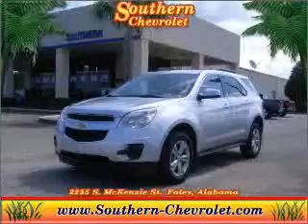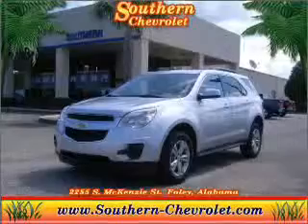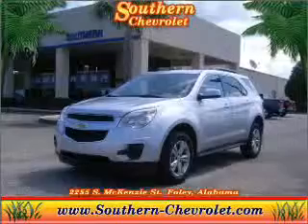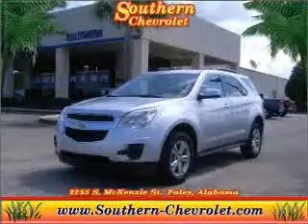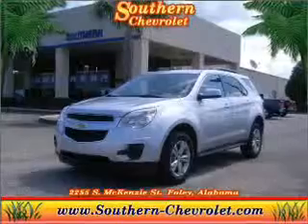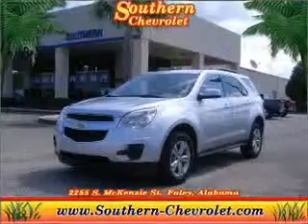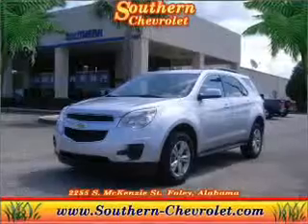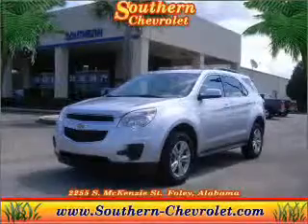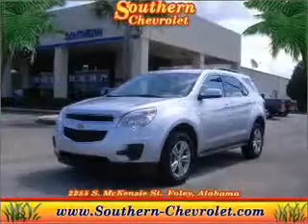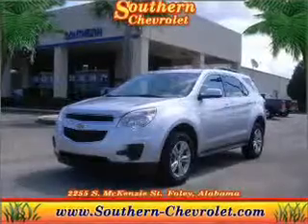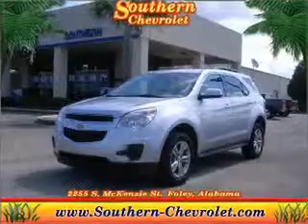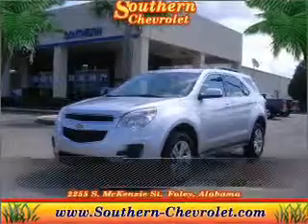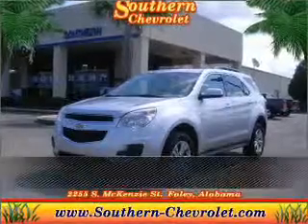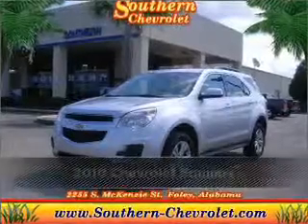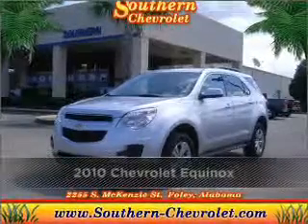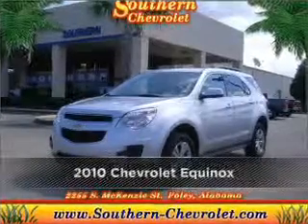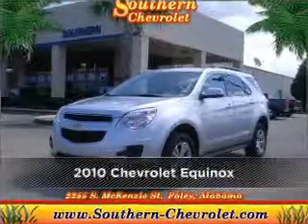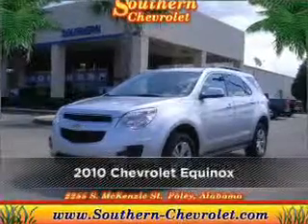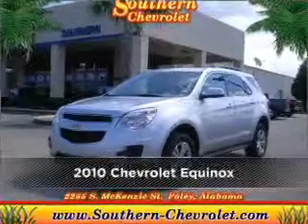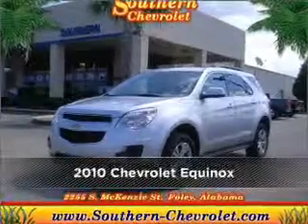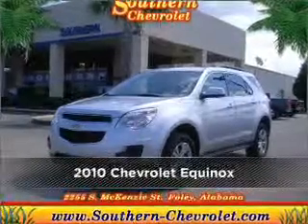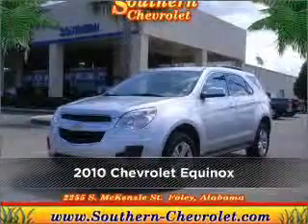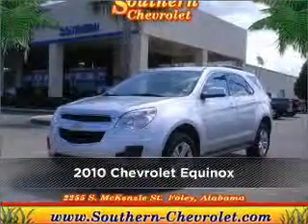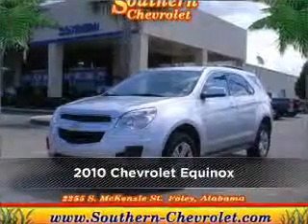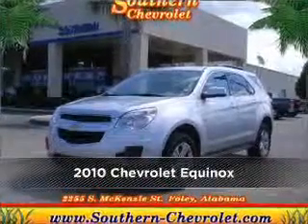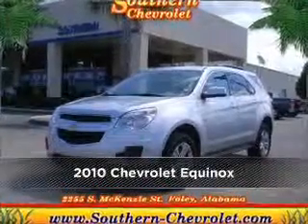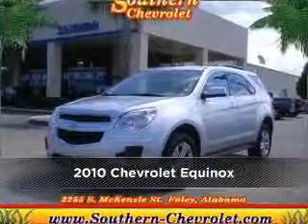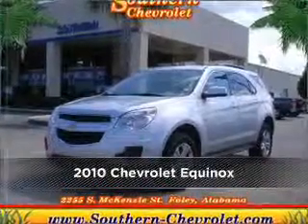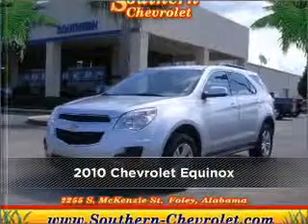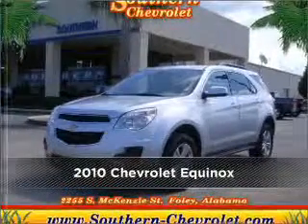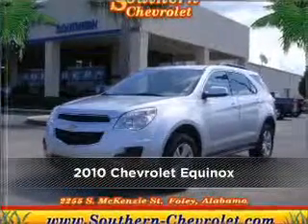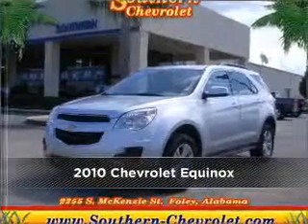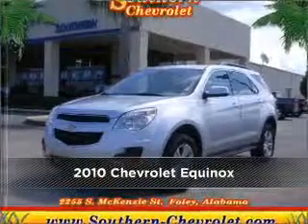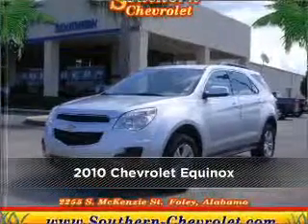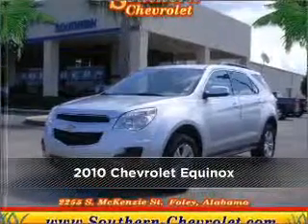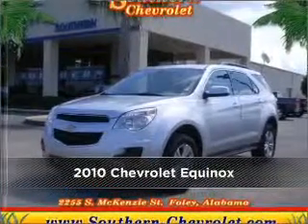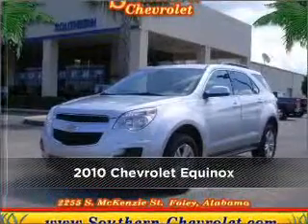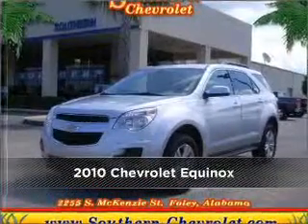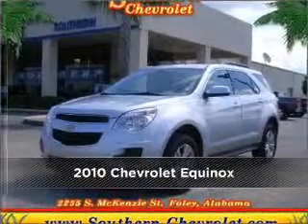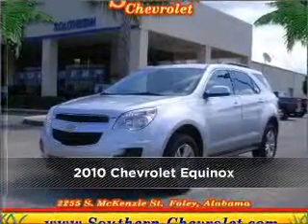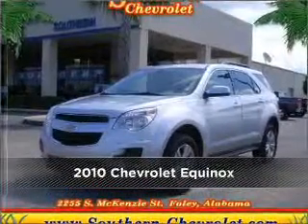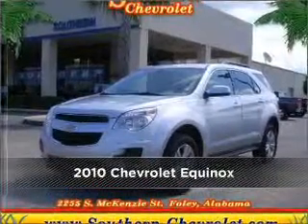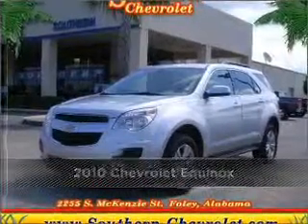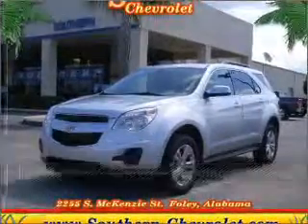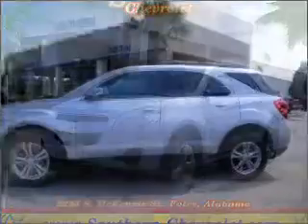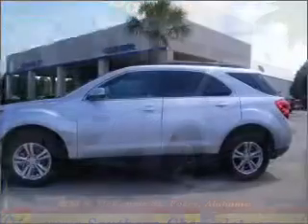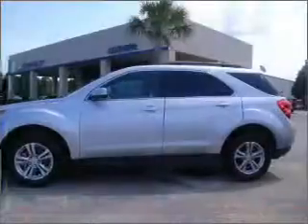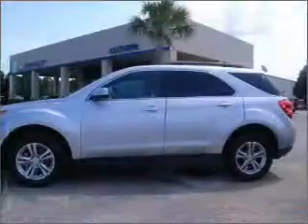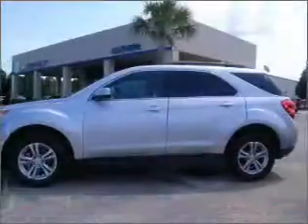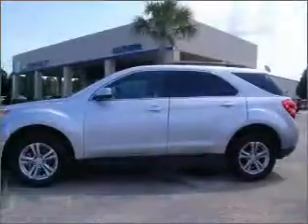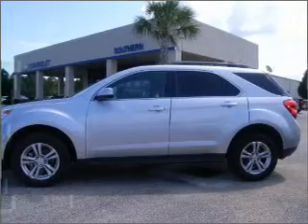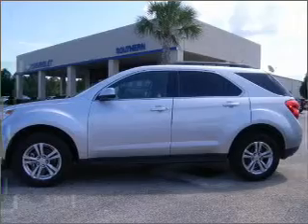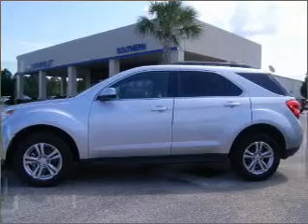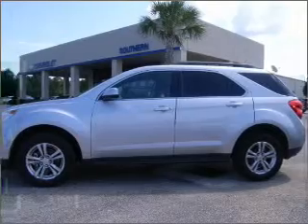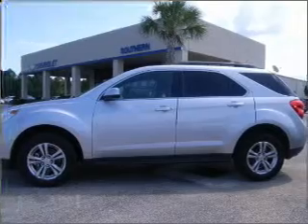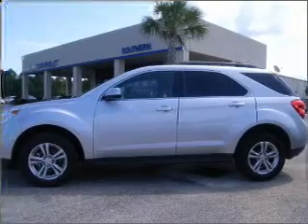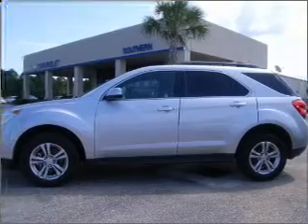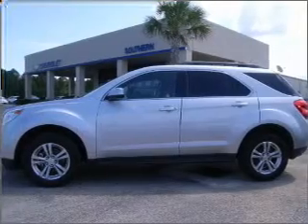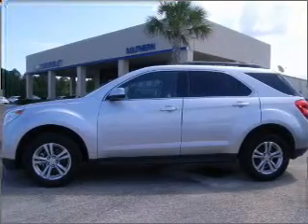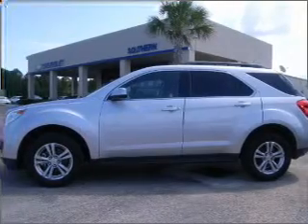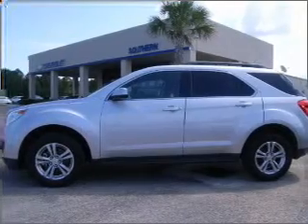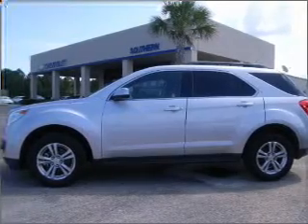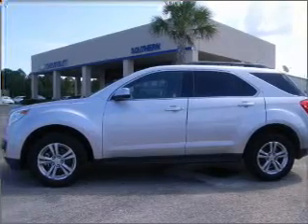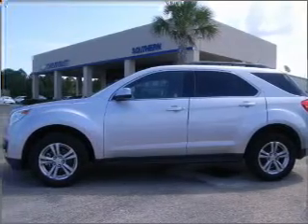Meet this 2010 Chevrolet Equinox. Look no further — the perfect vehicle is here.